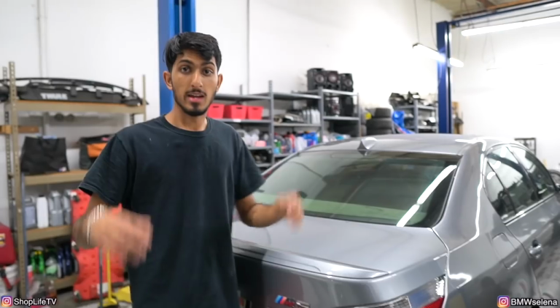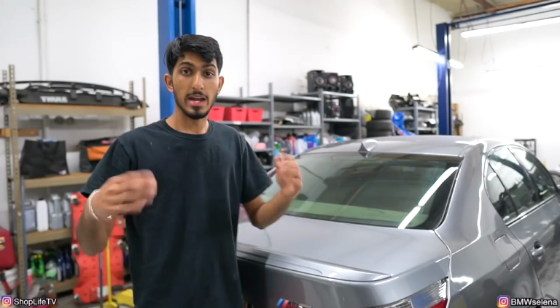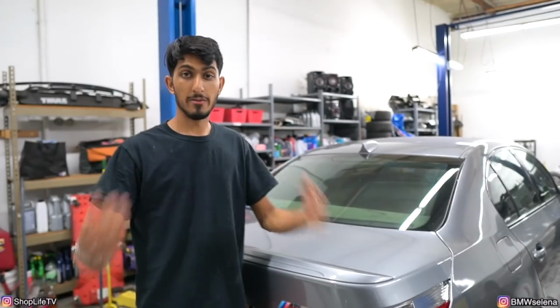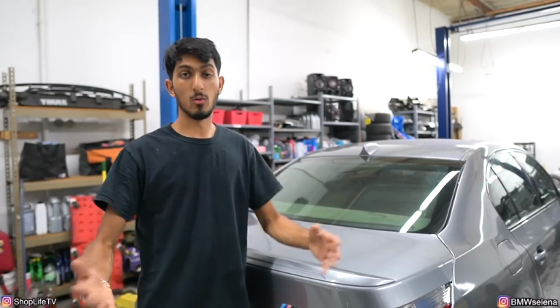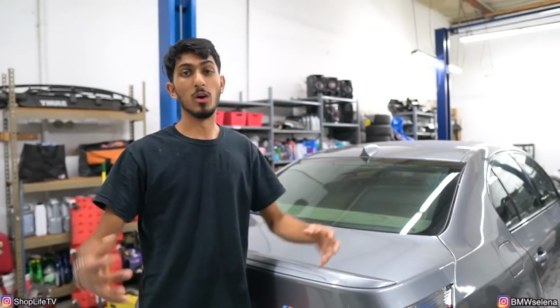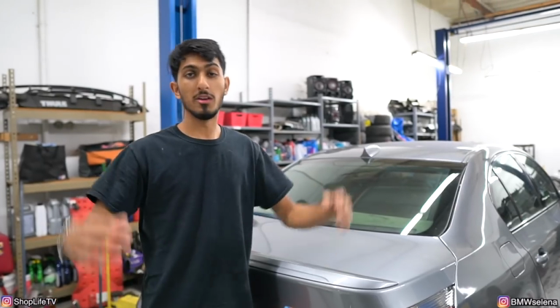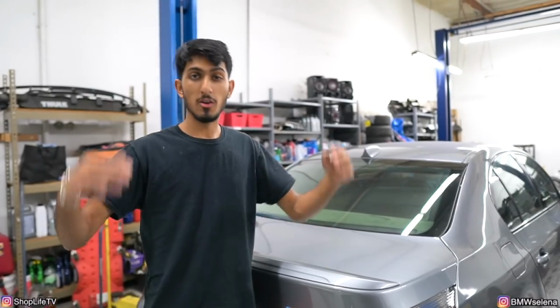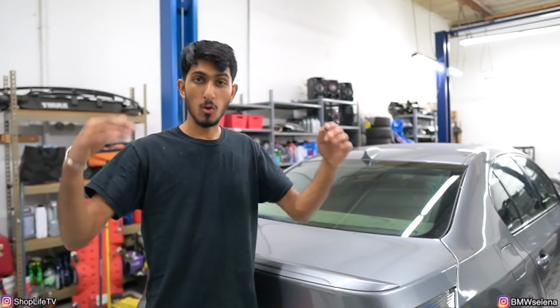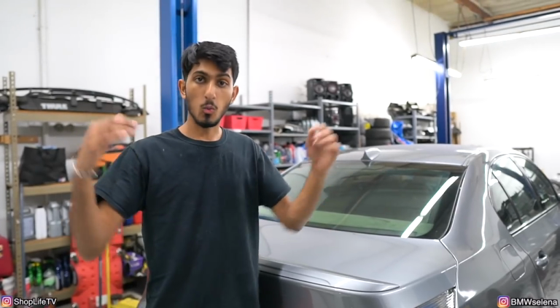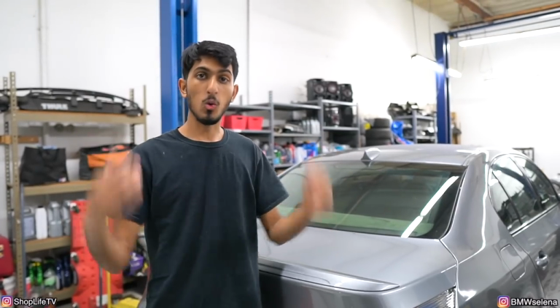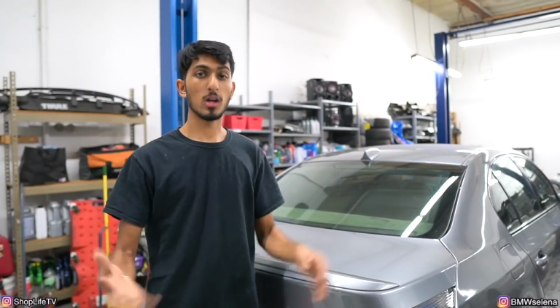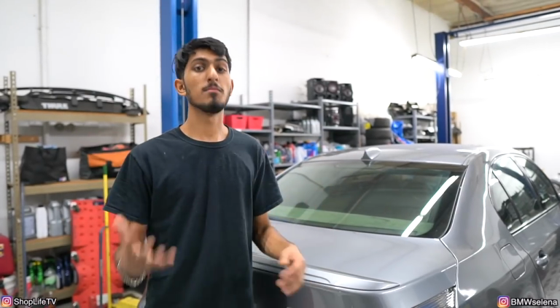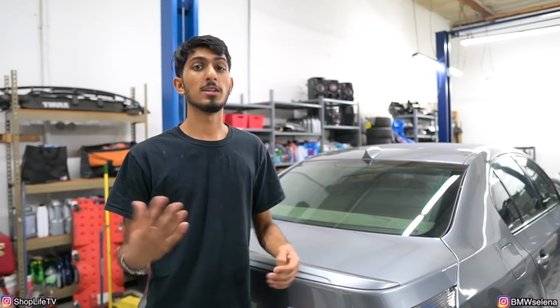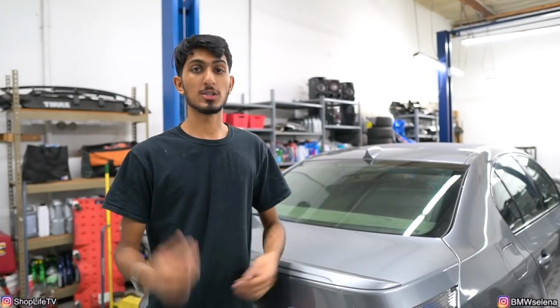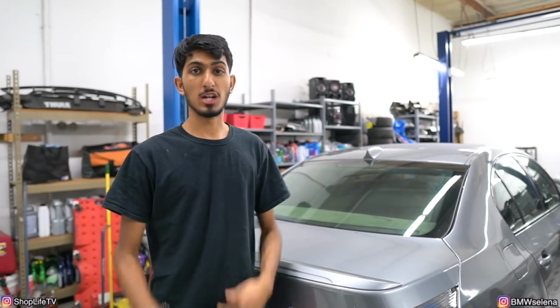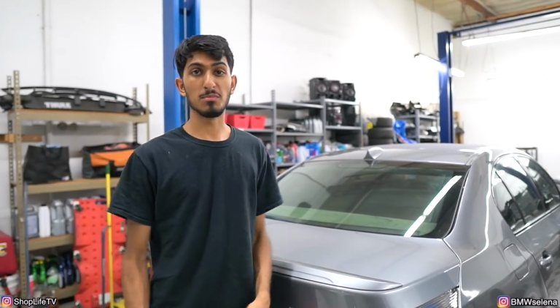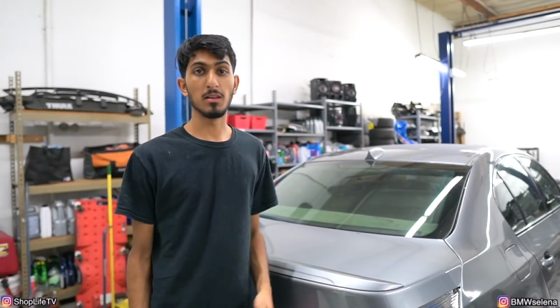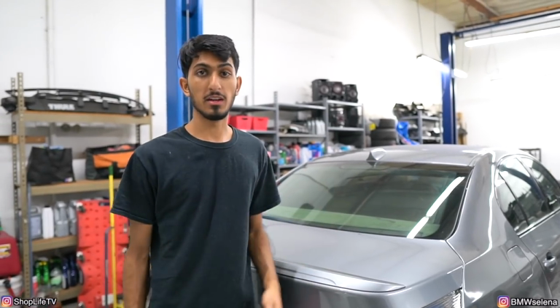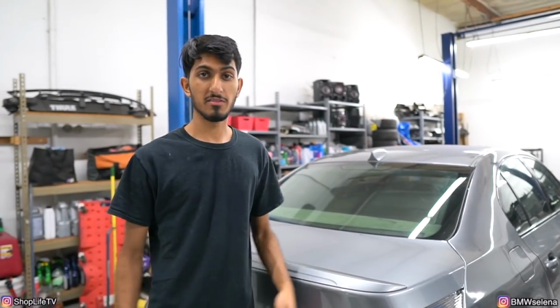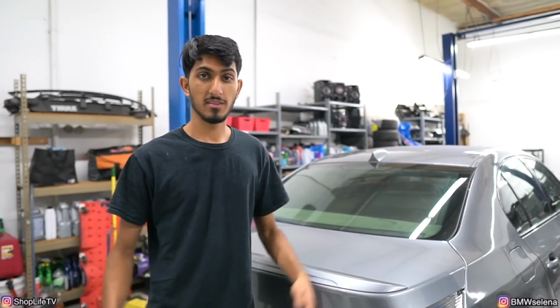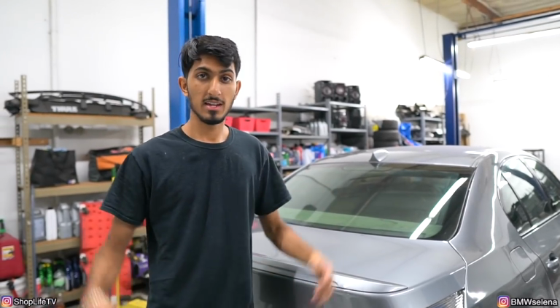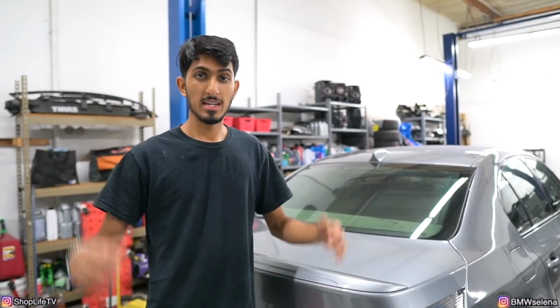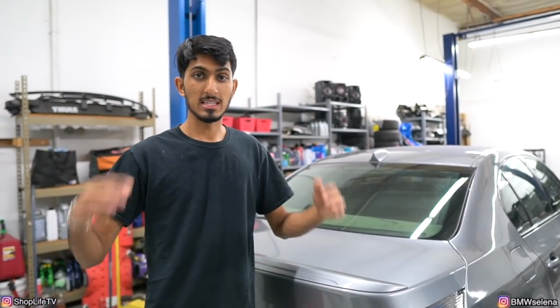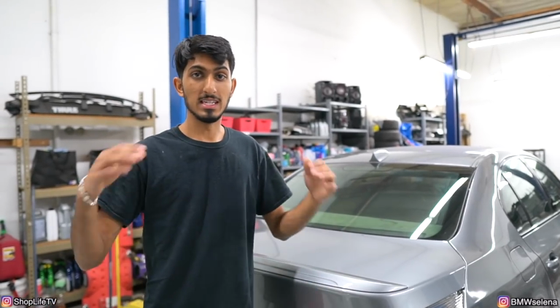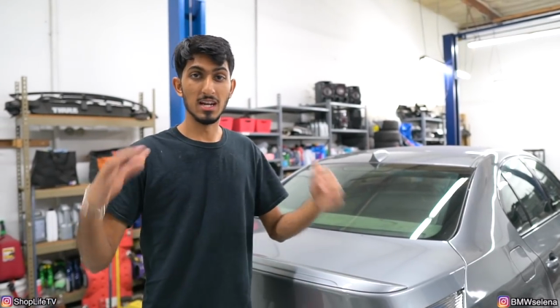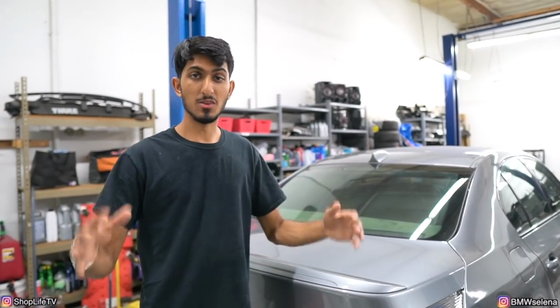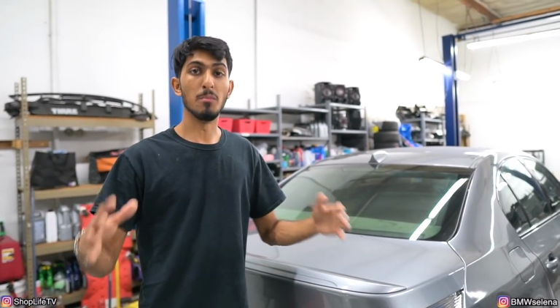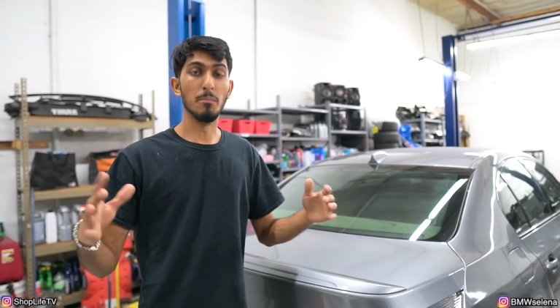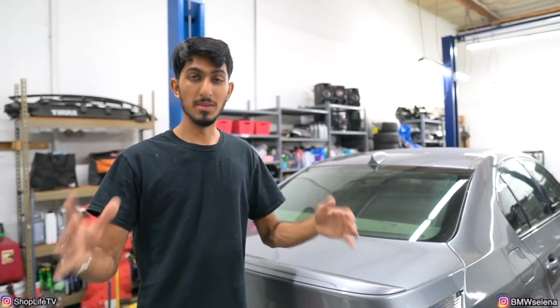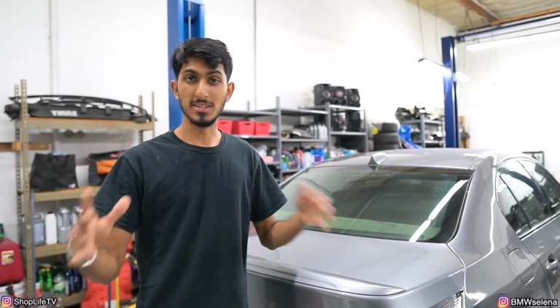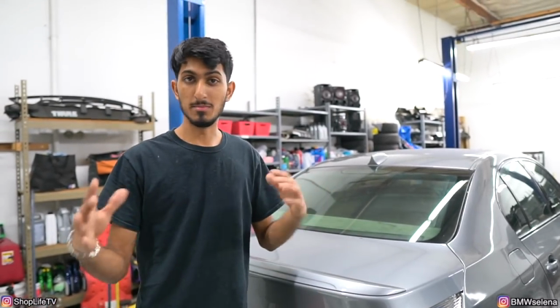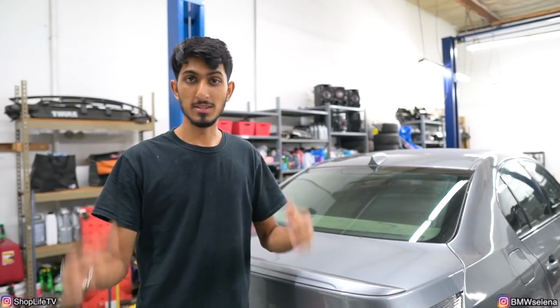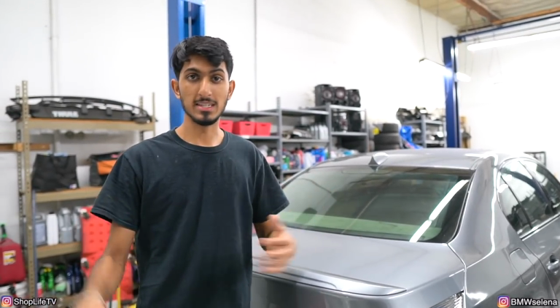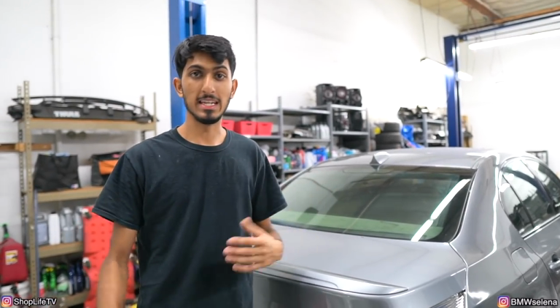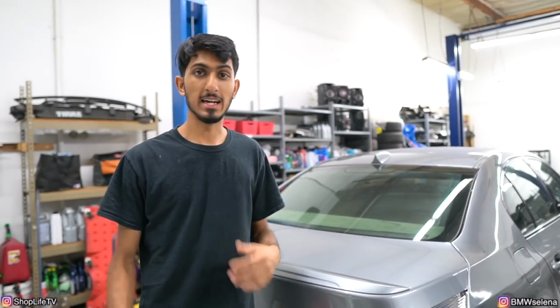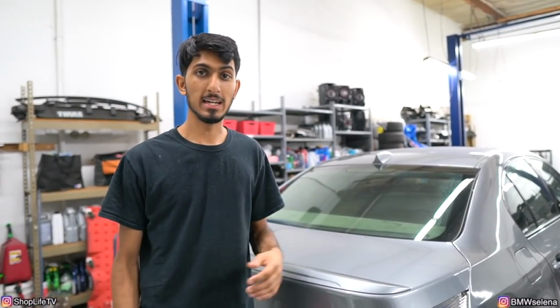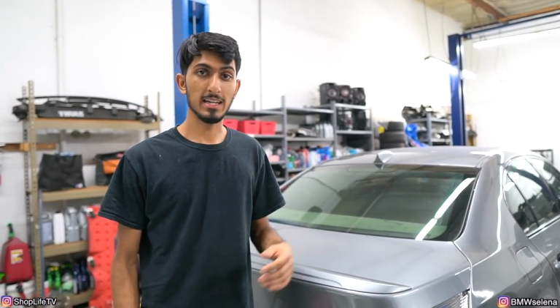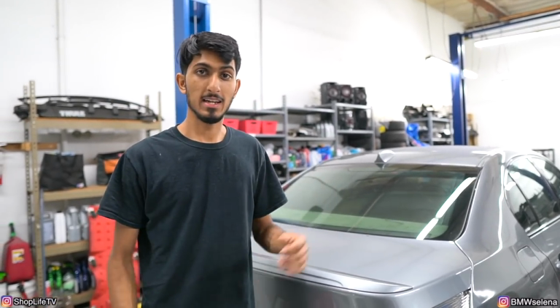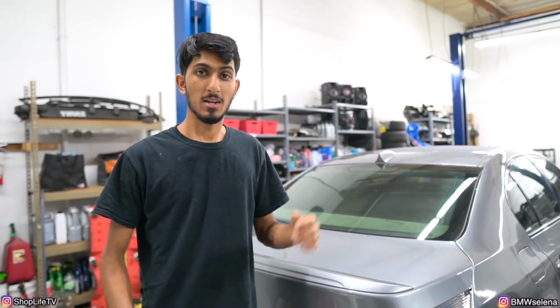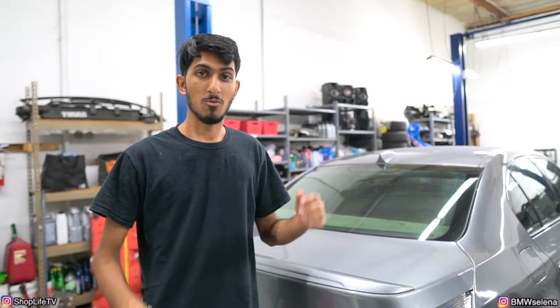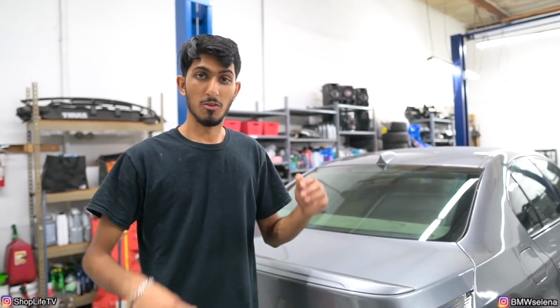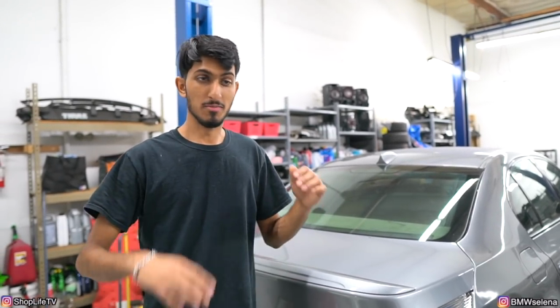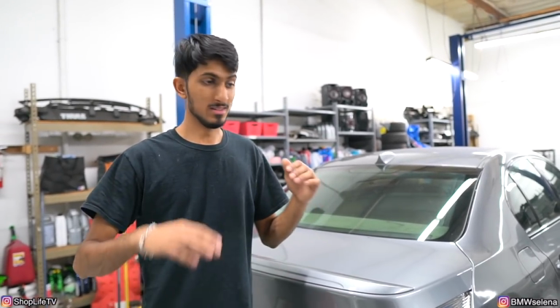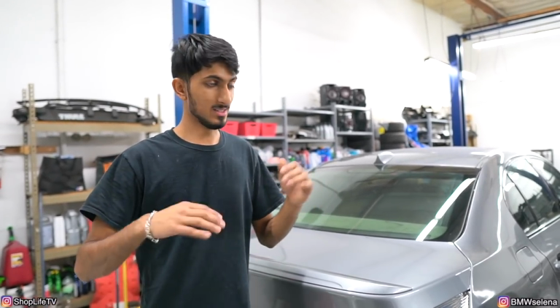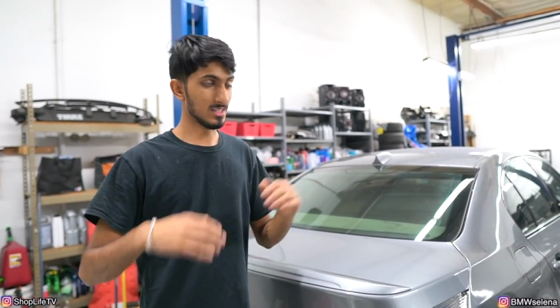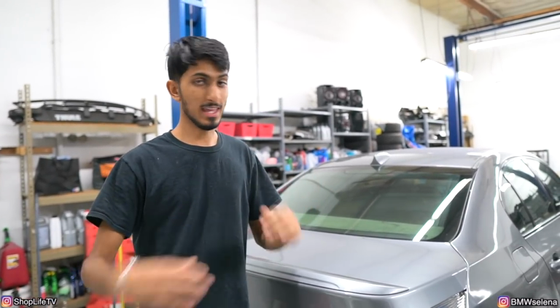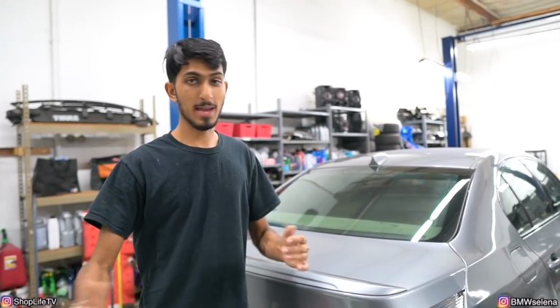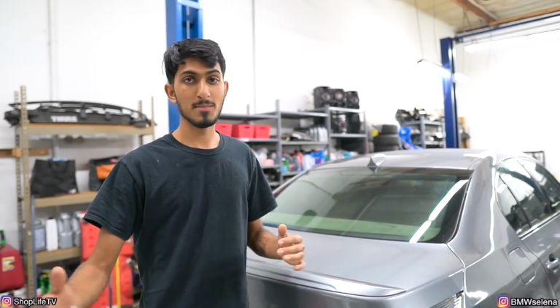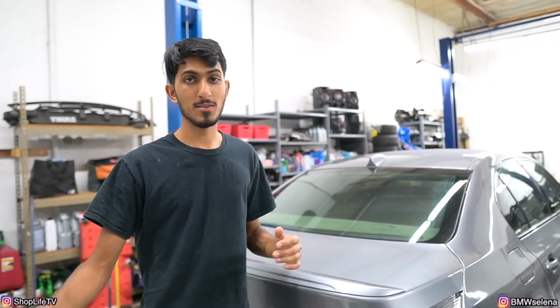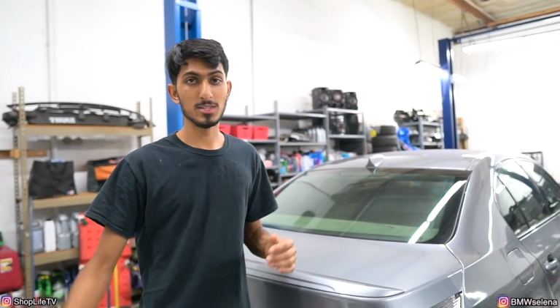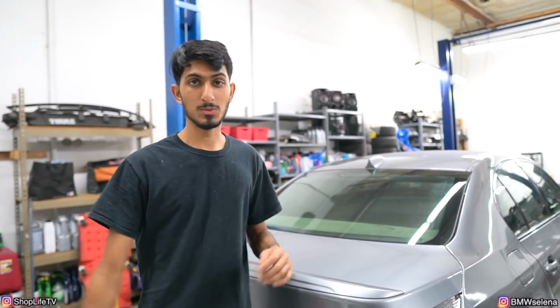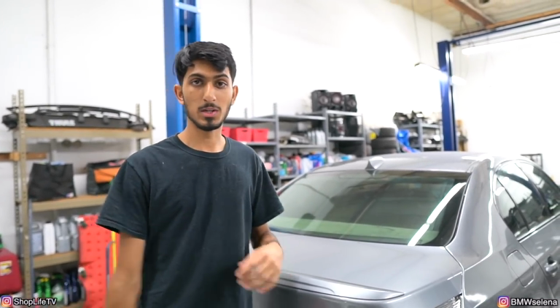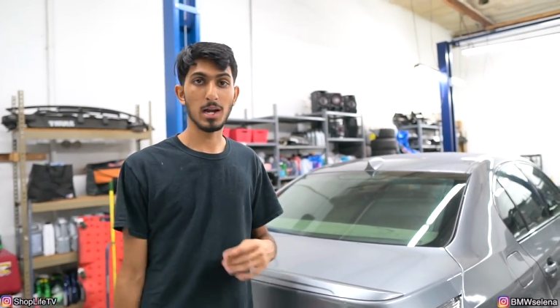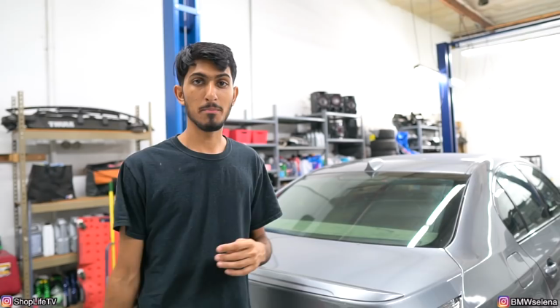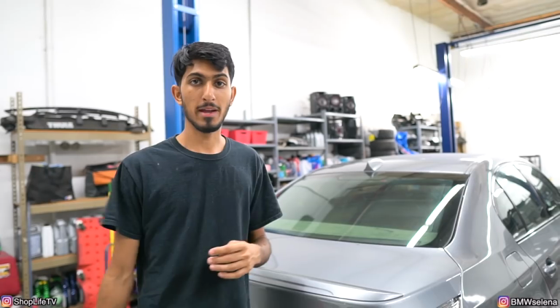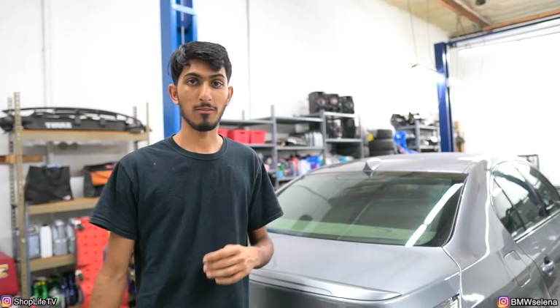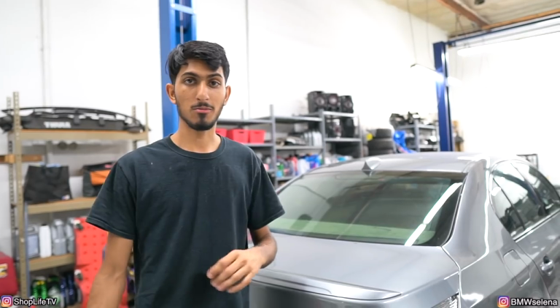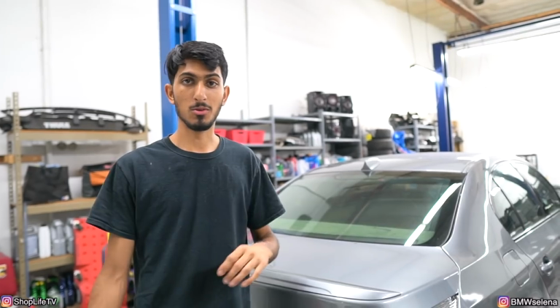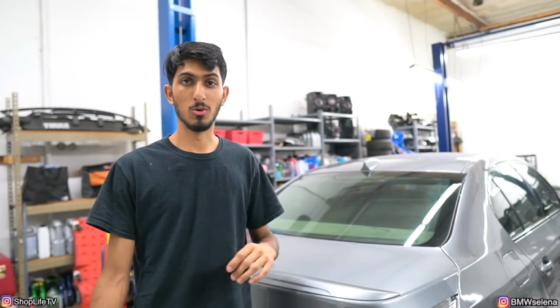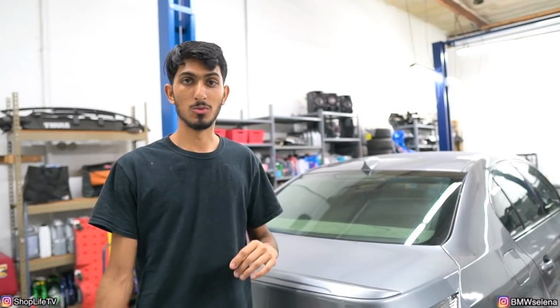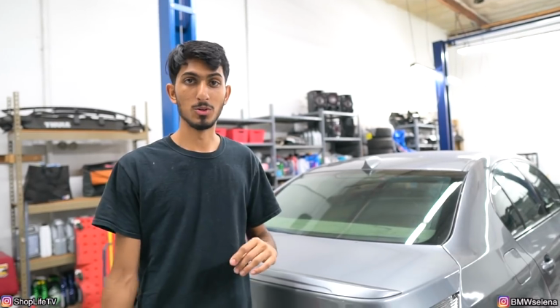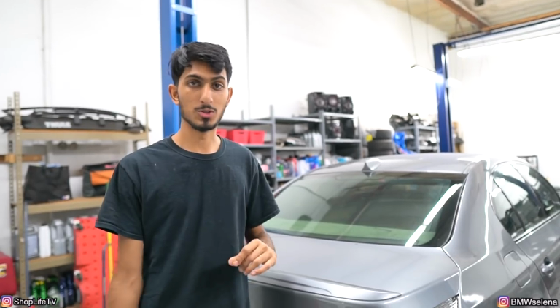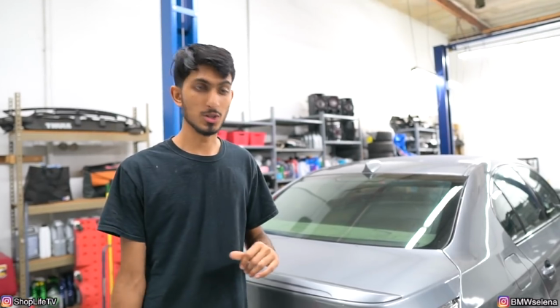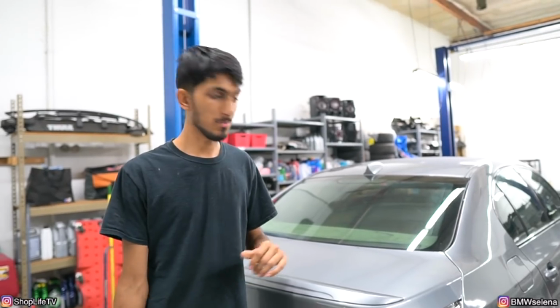Hey everyone, welcome back to Shop Life. It's another busy, busy night. We've been slammed ever since we got back from the whole road trip.